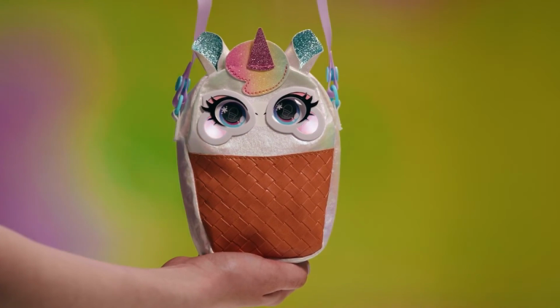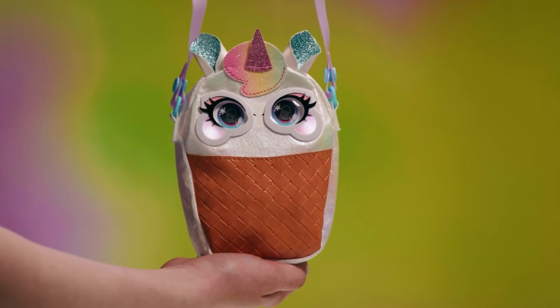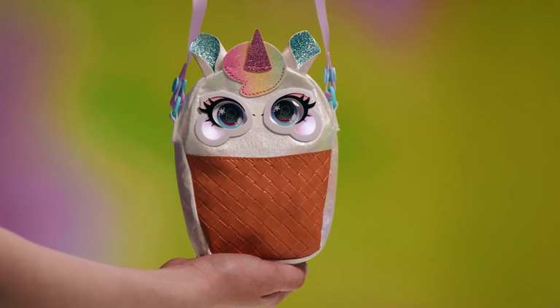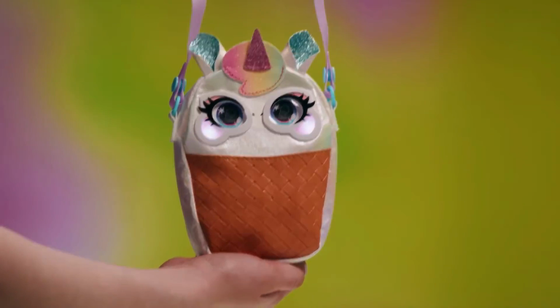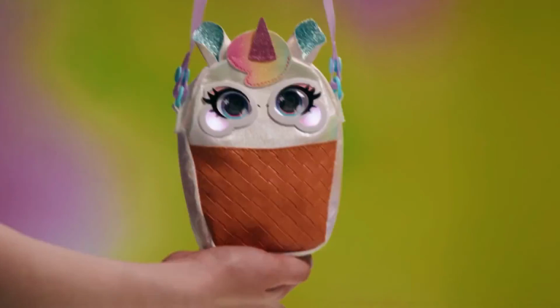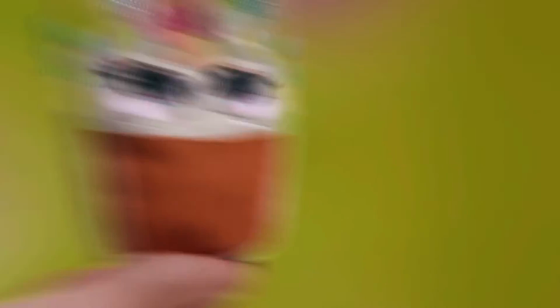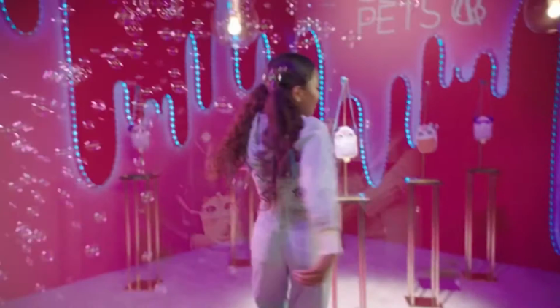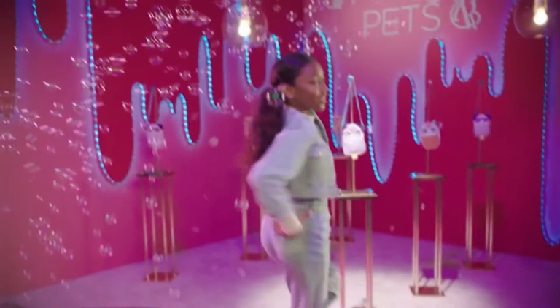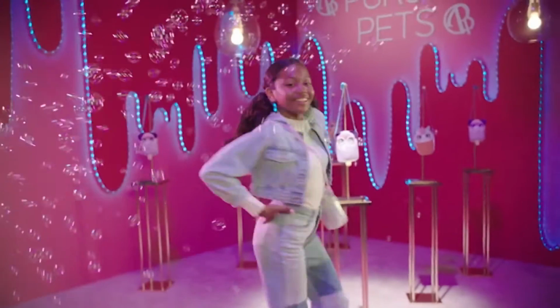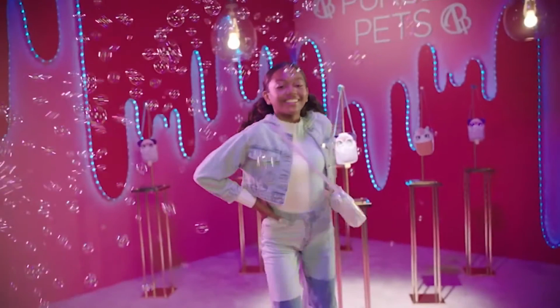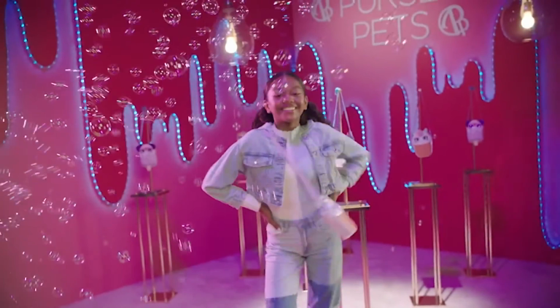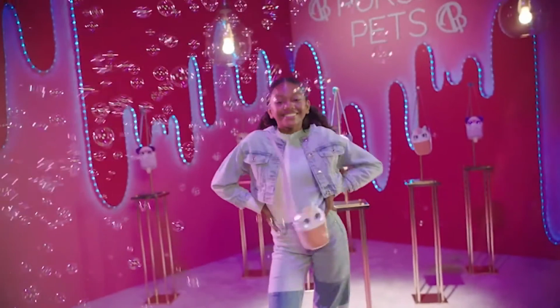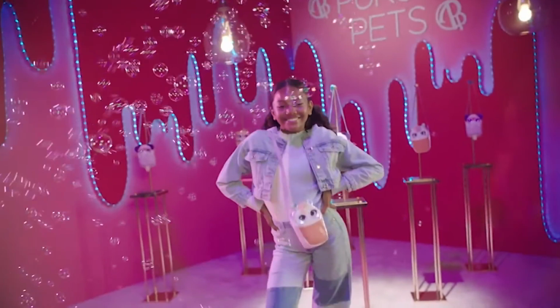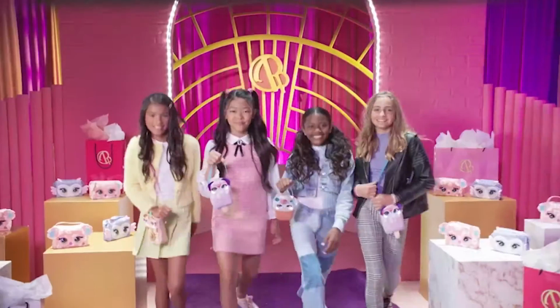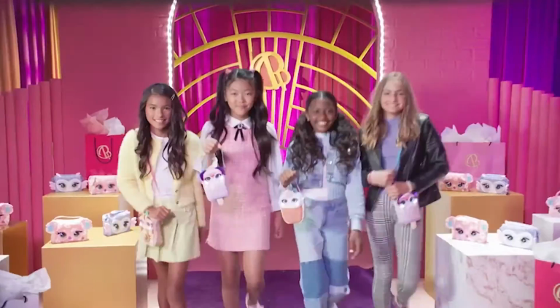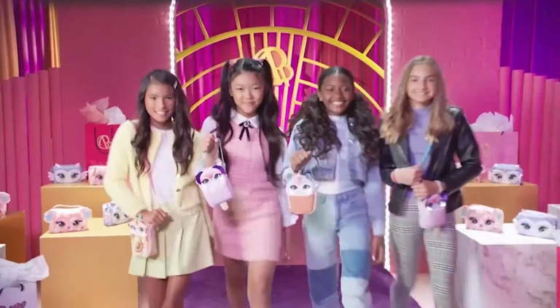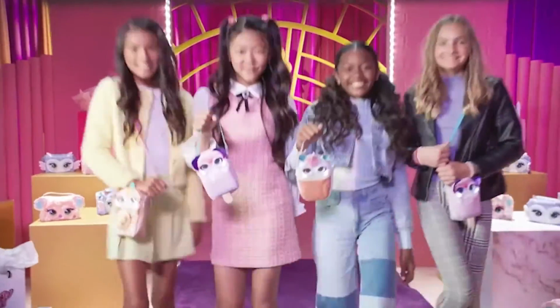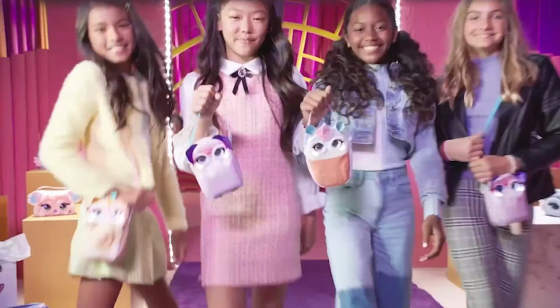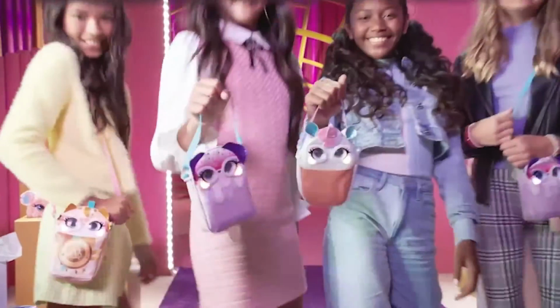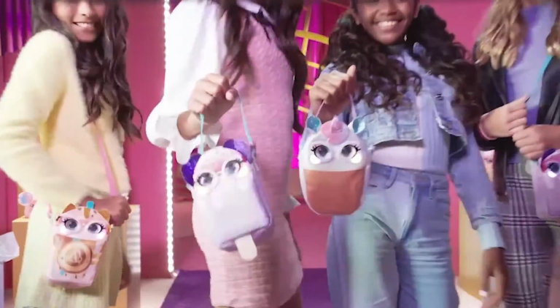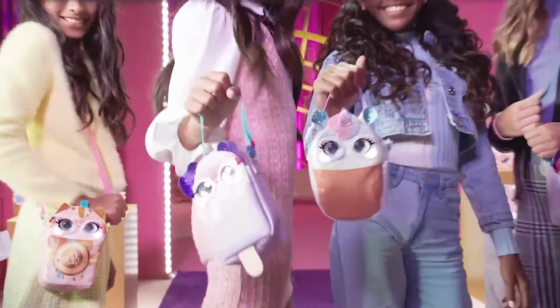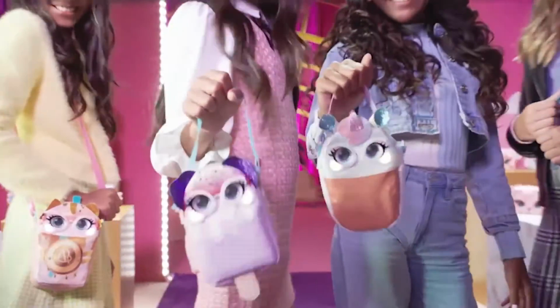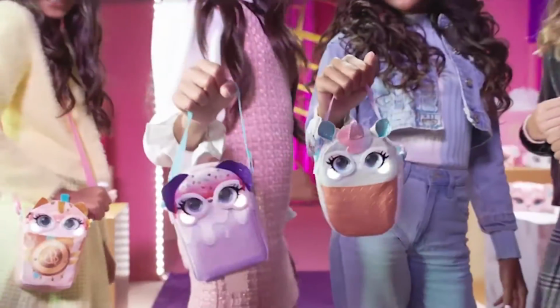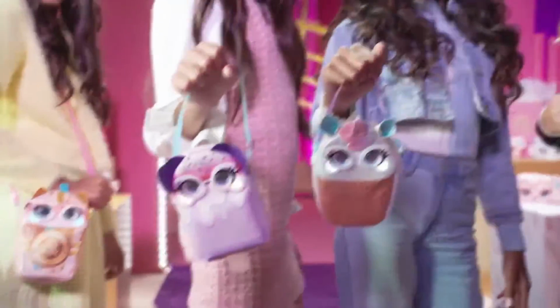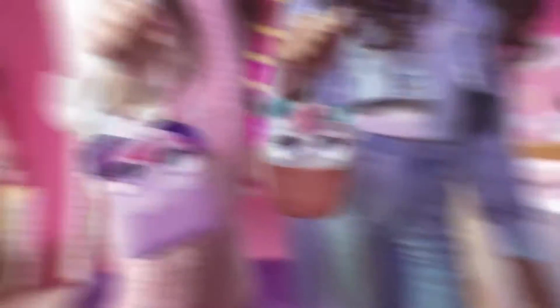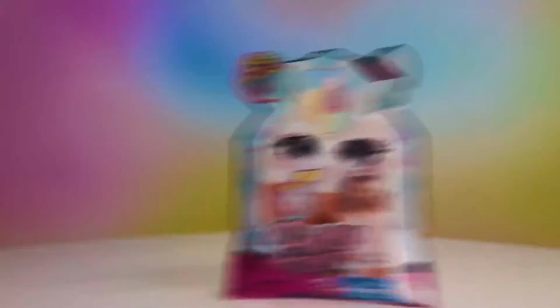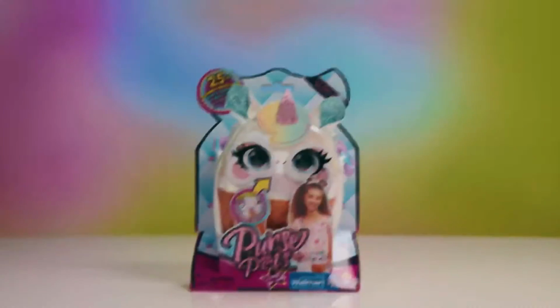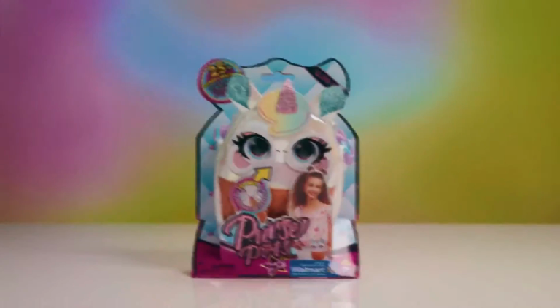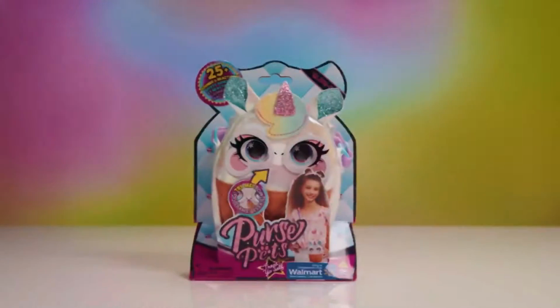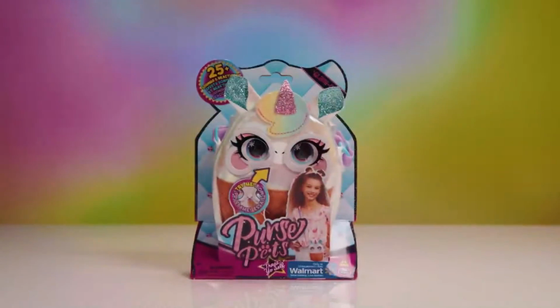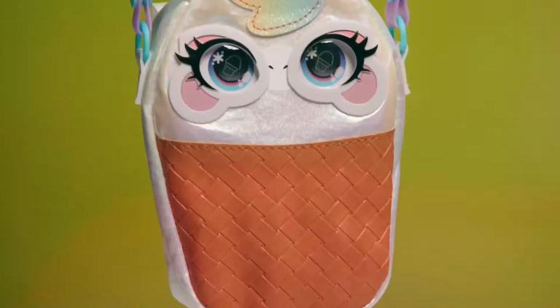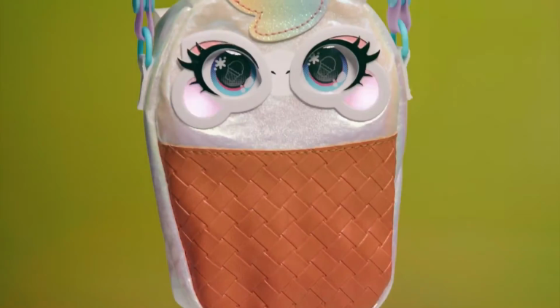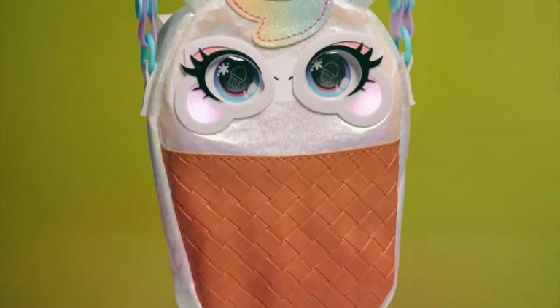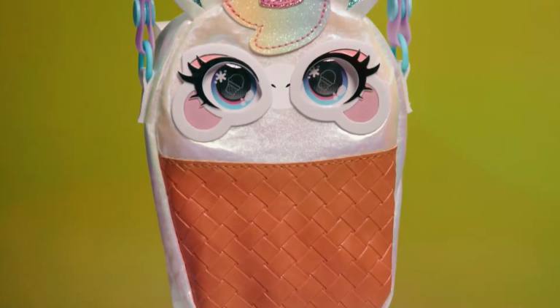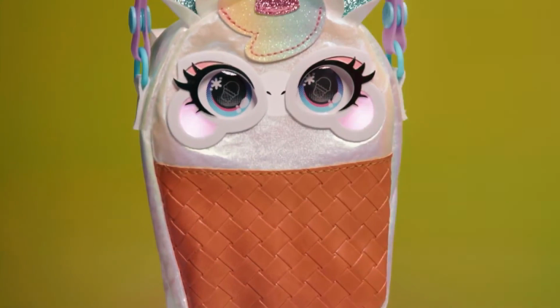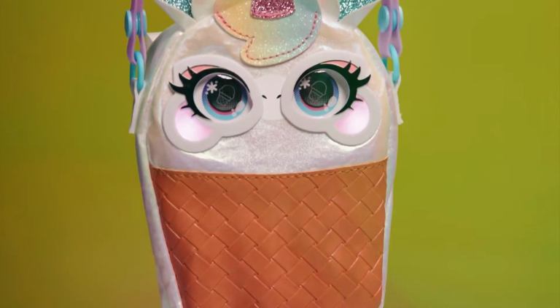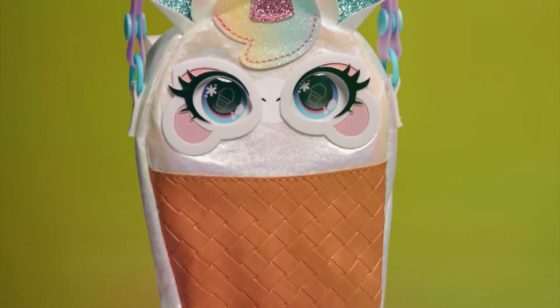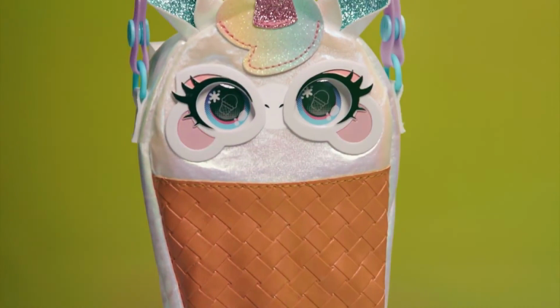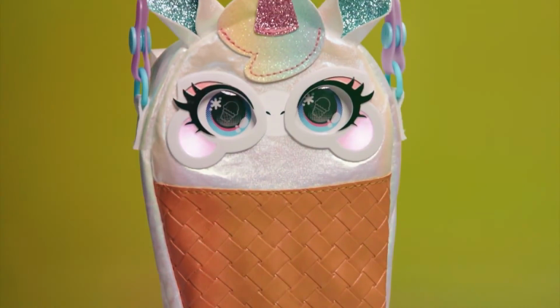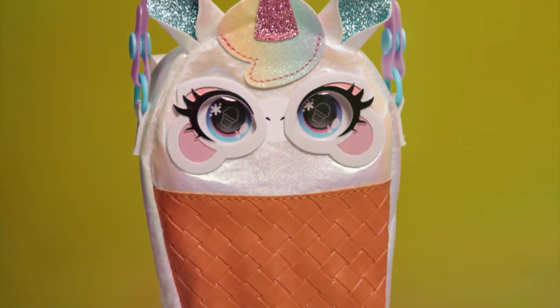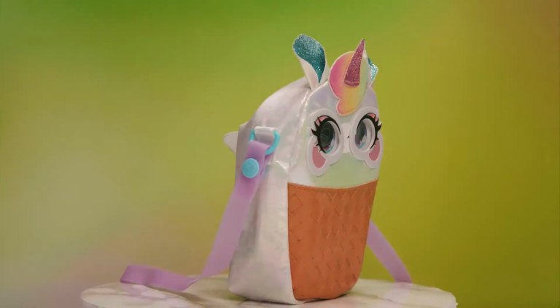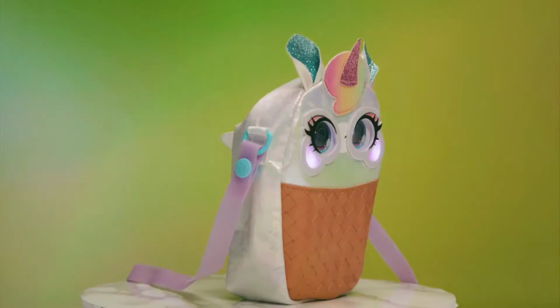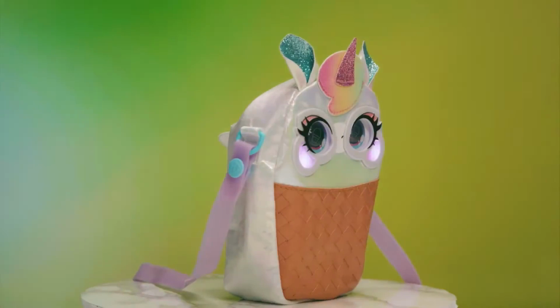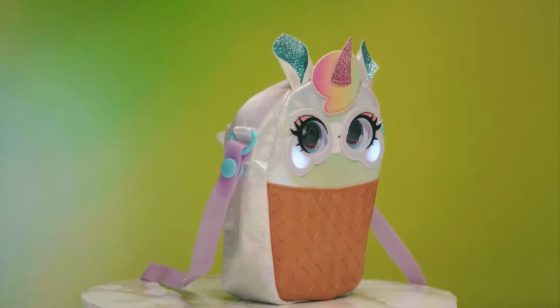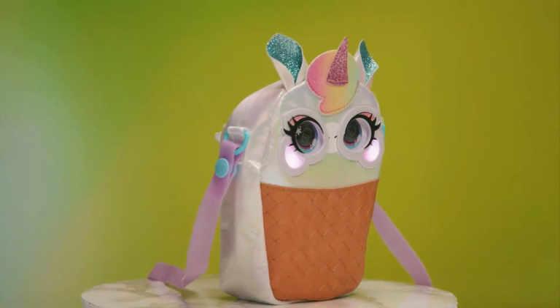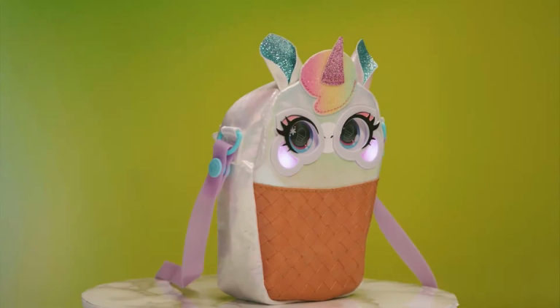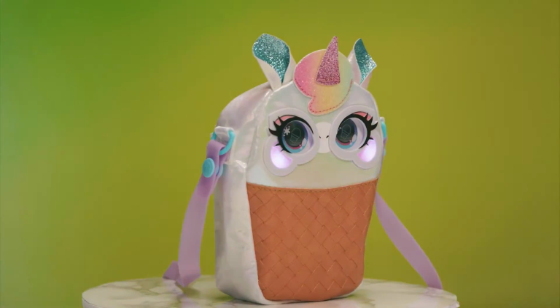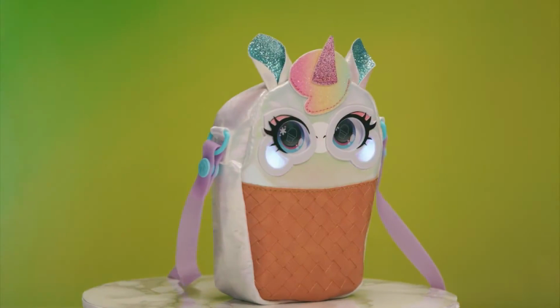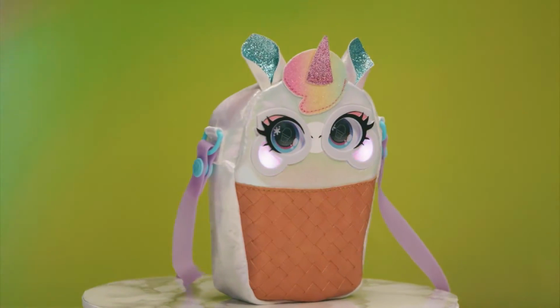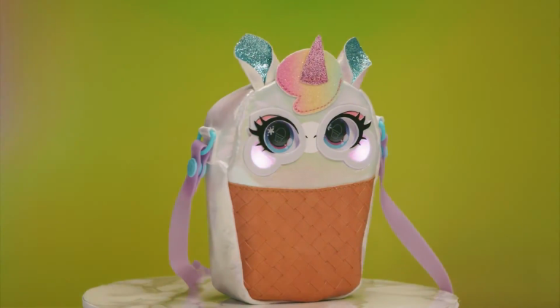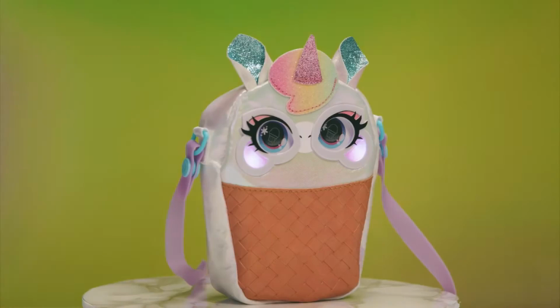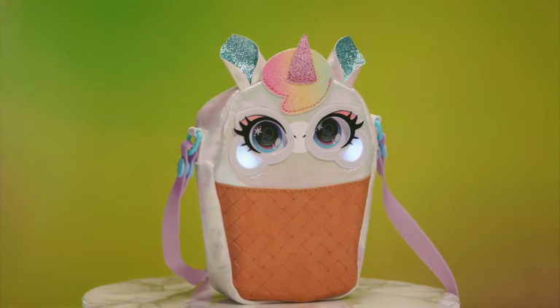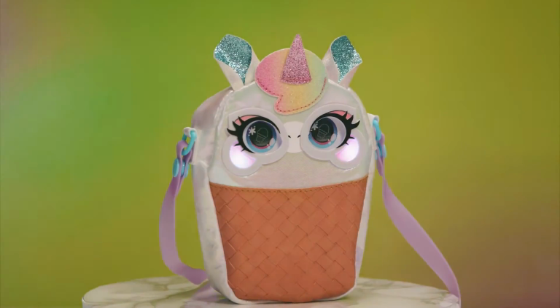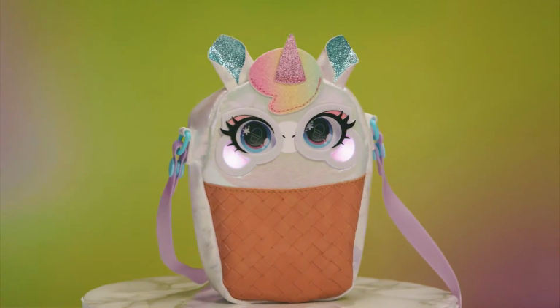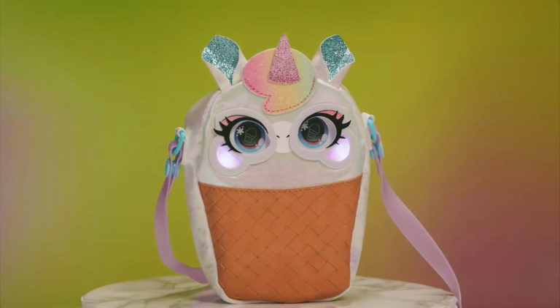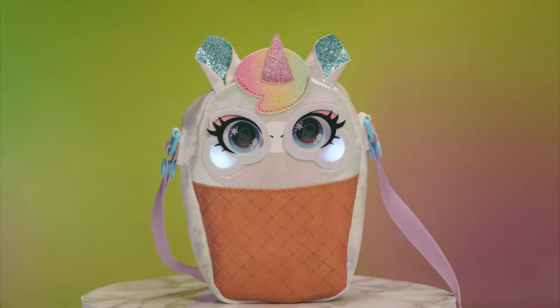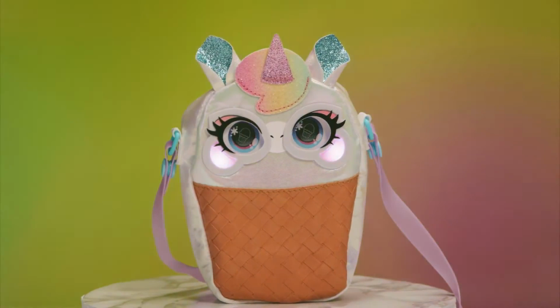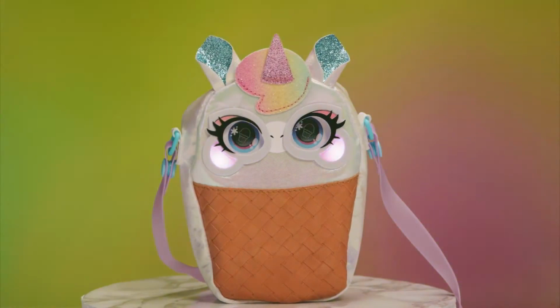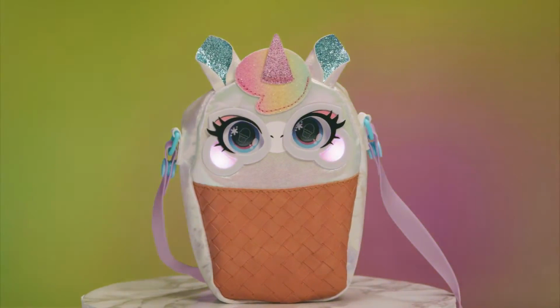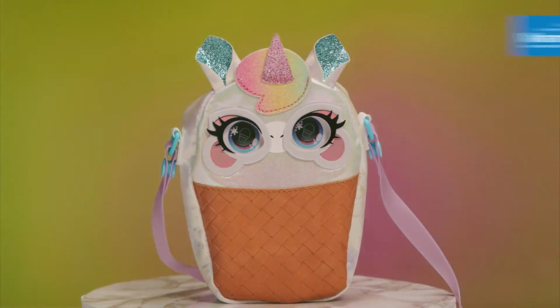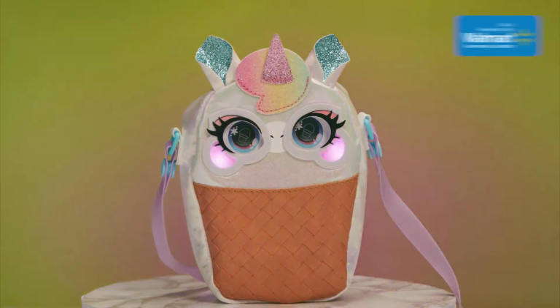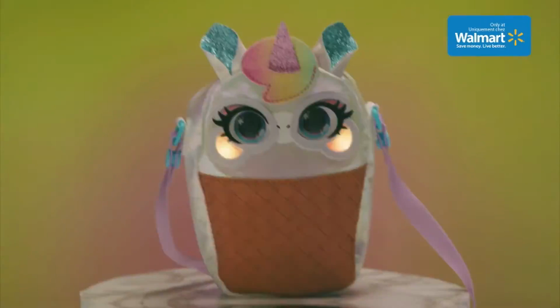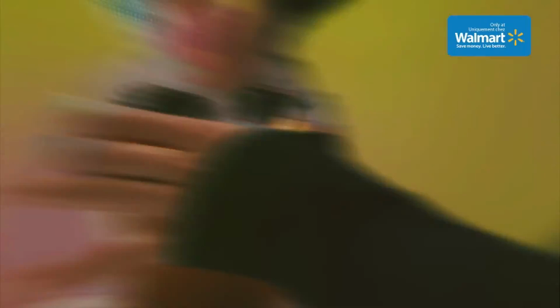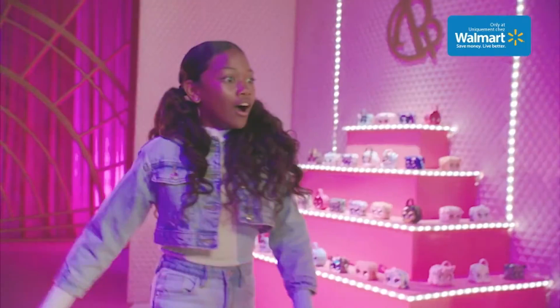Now show off your runway walk! Light up your look with Glammy Cone — exclusively at Walmart!